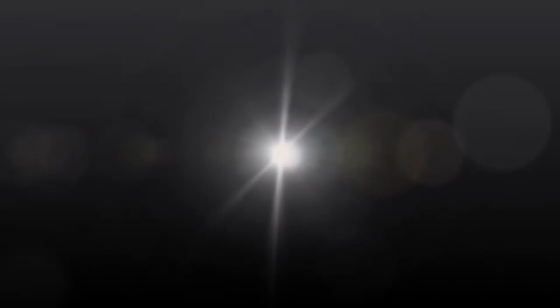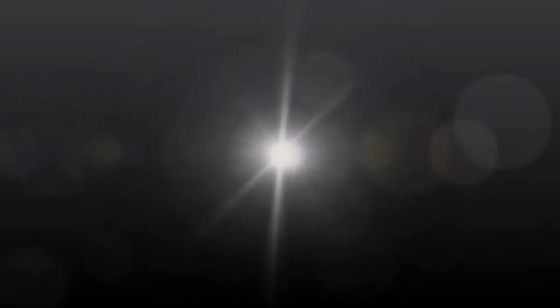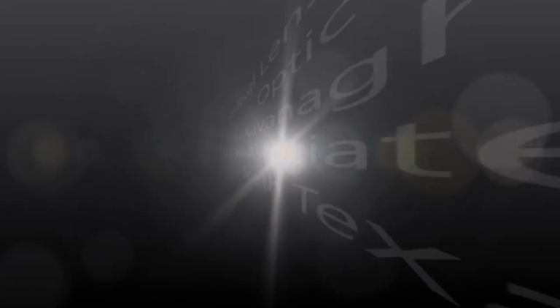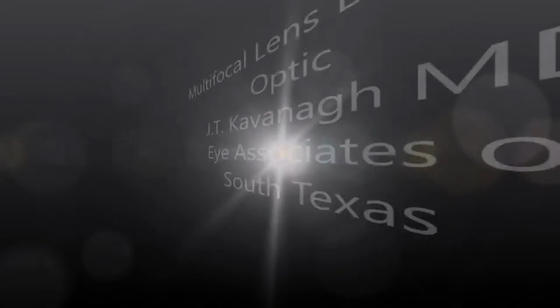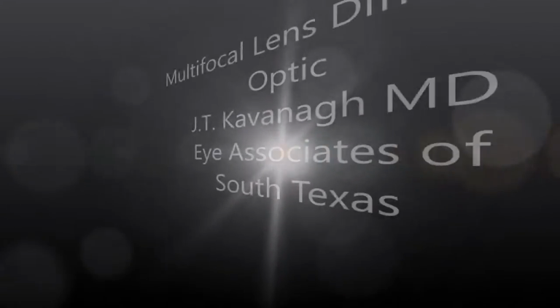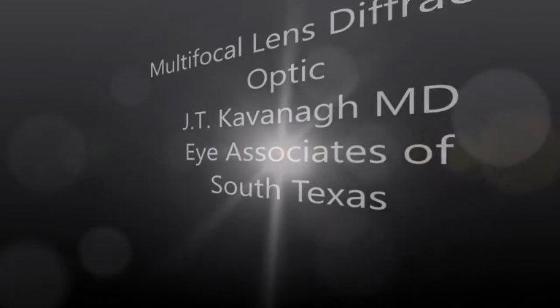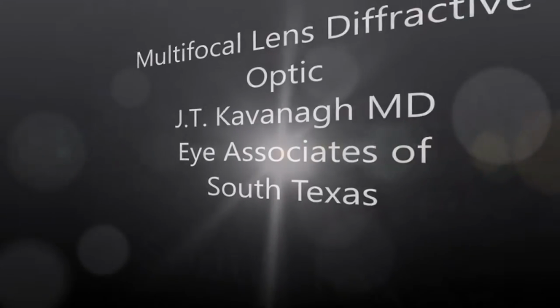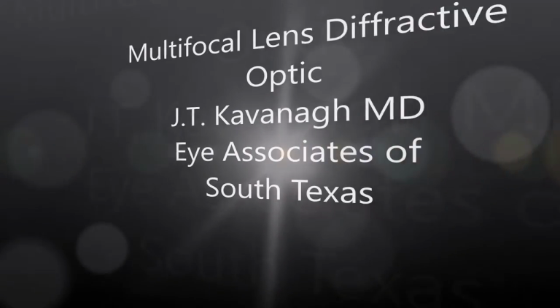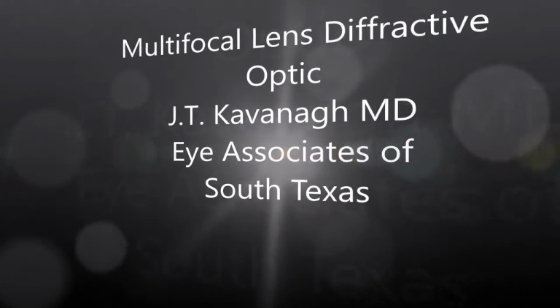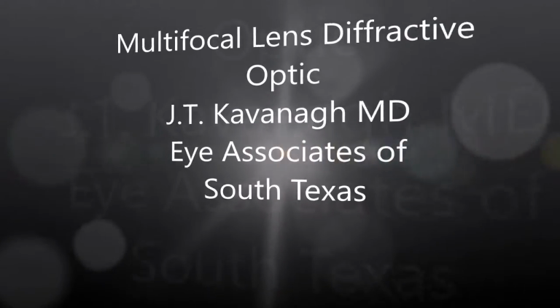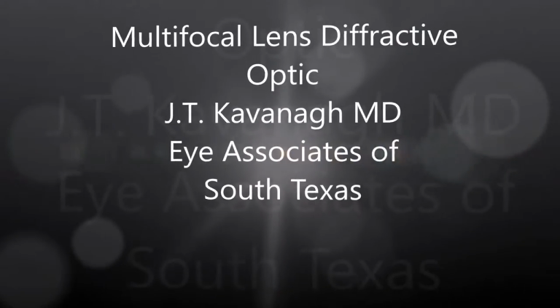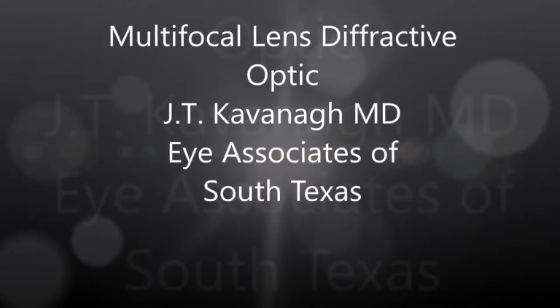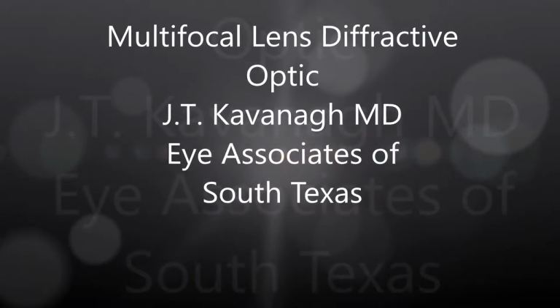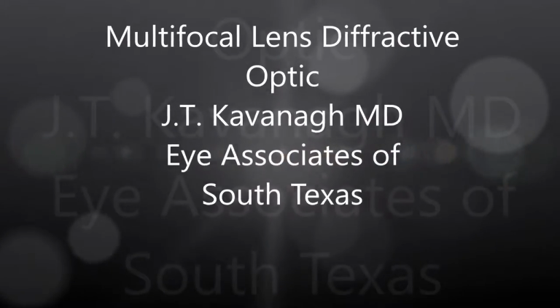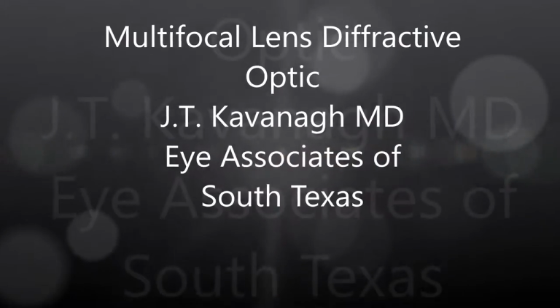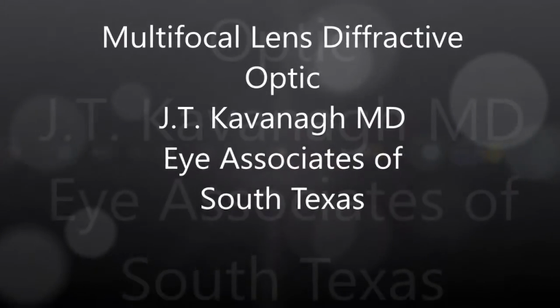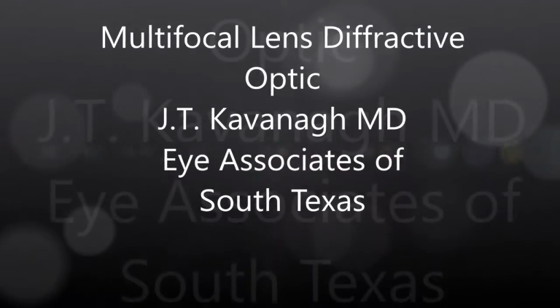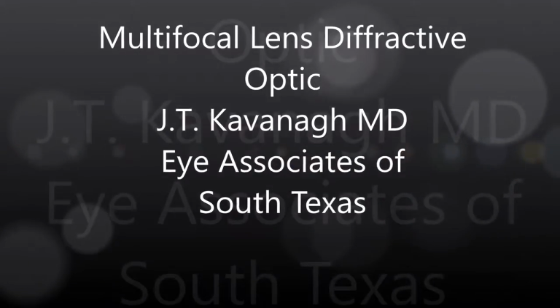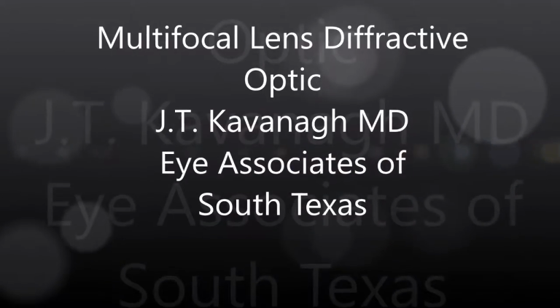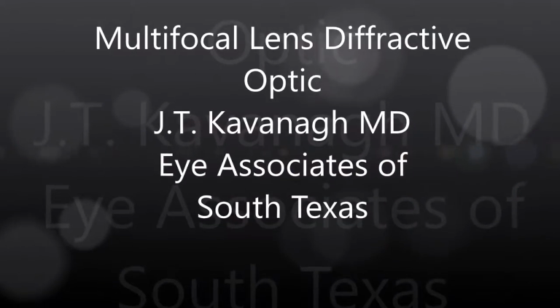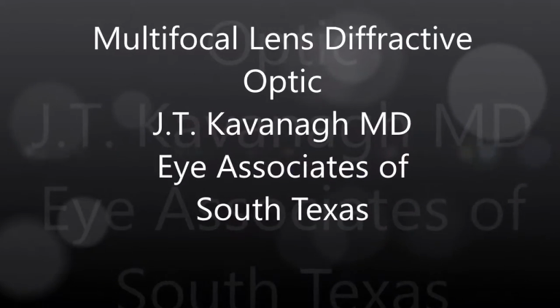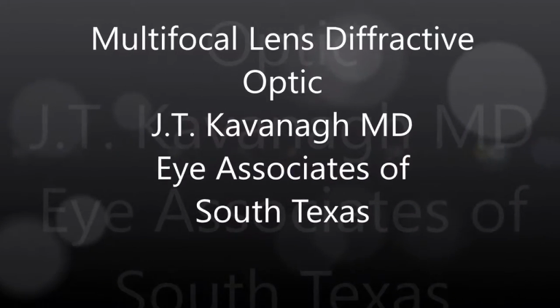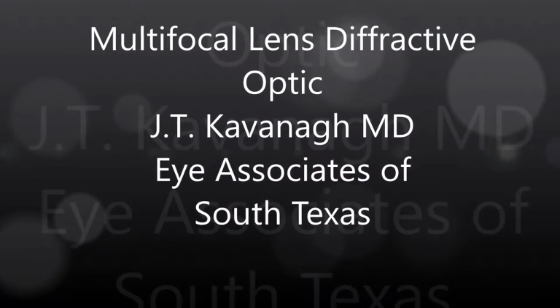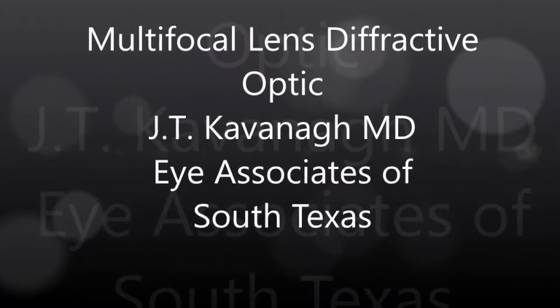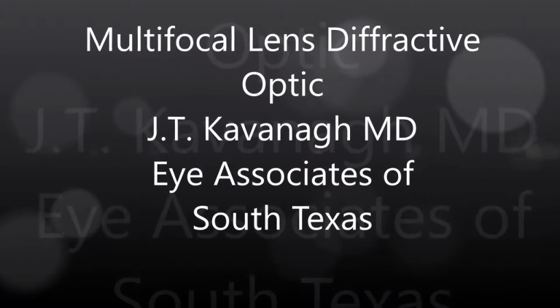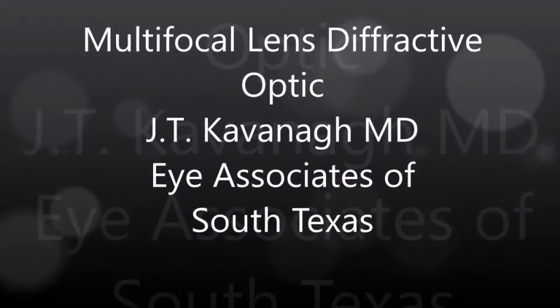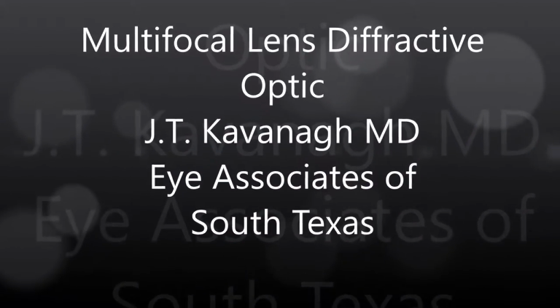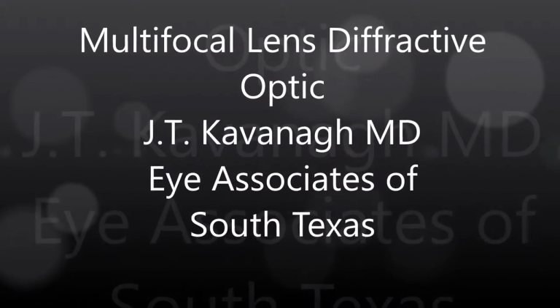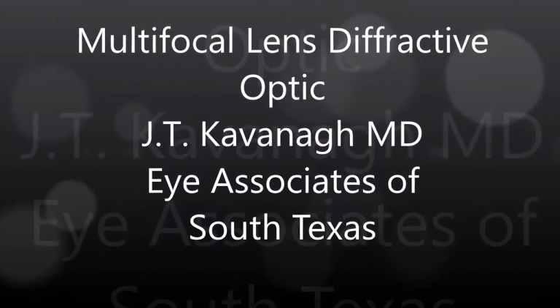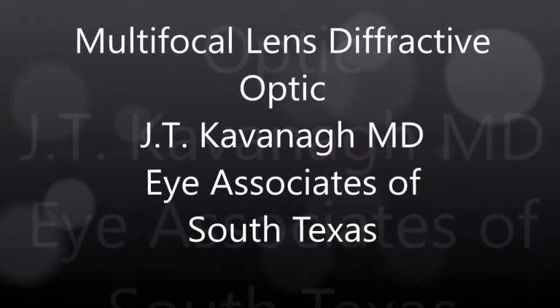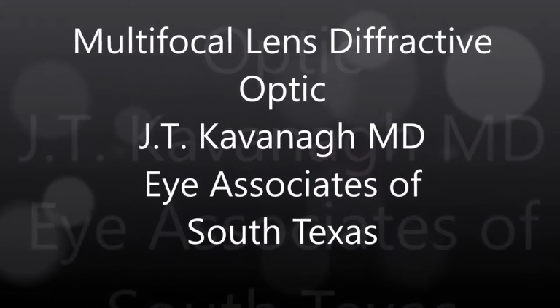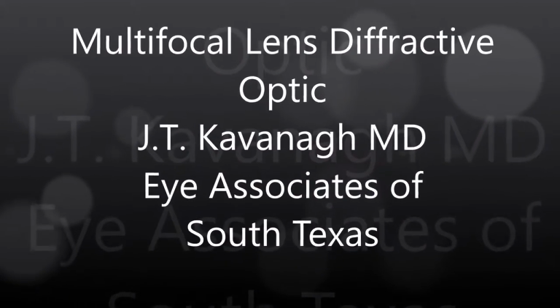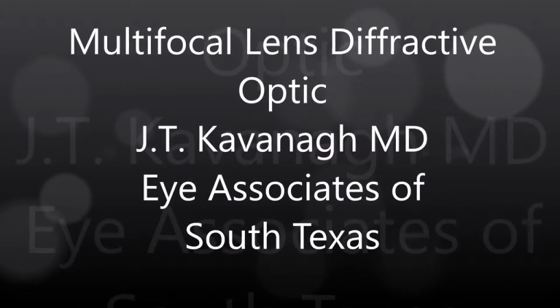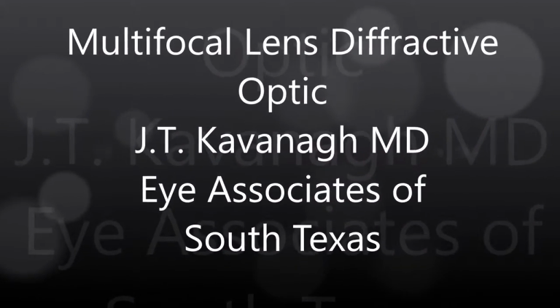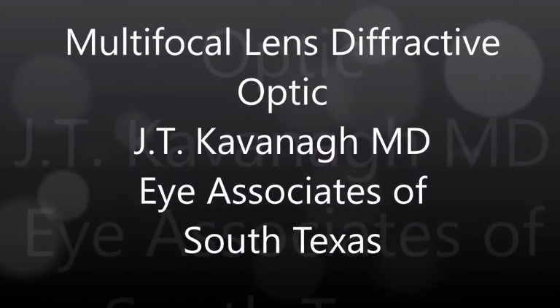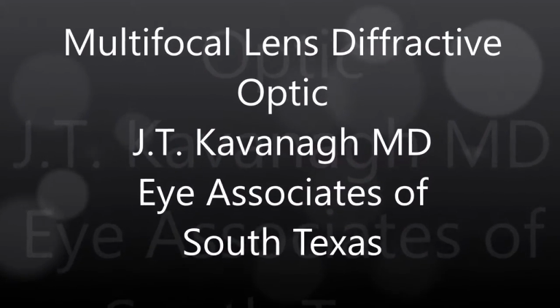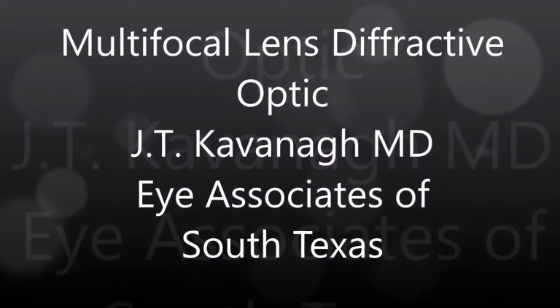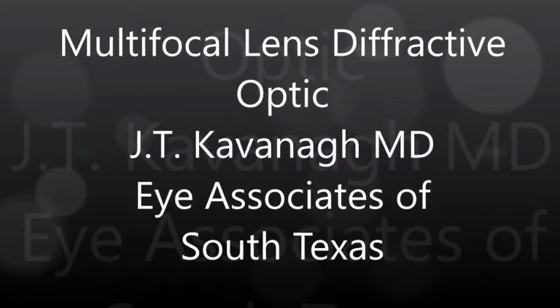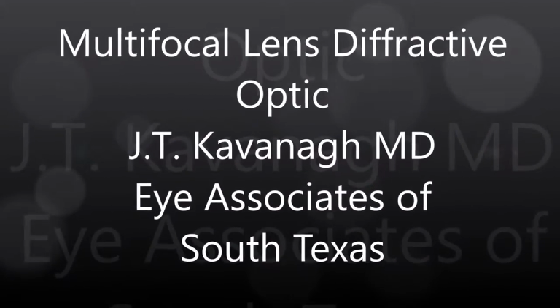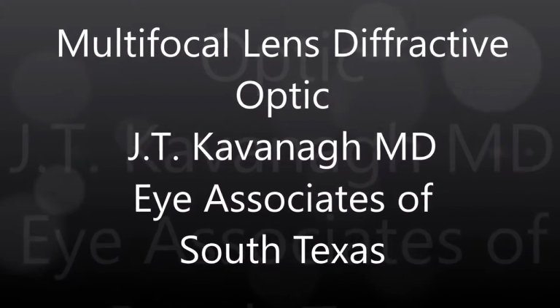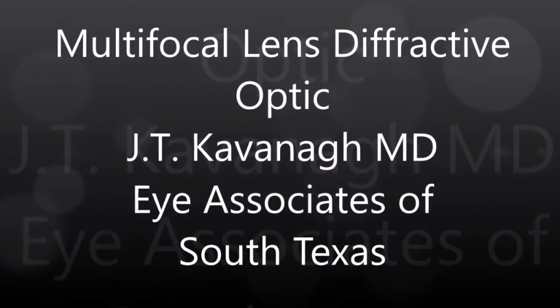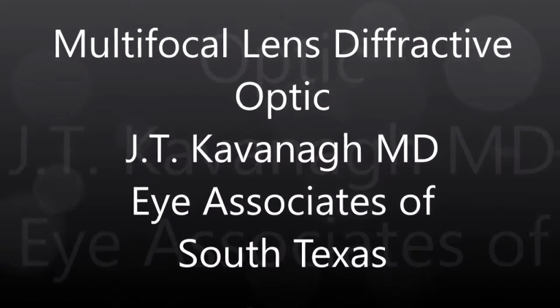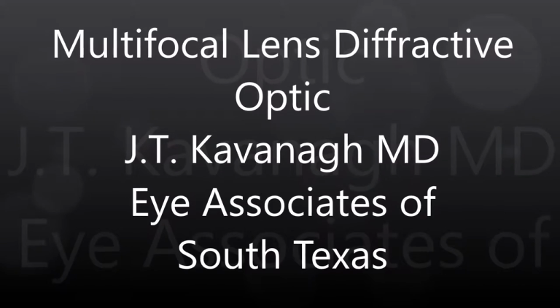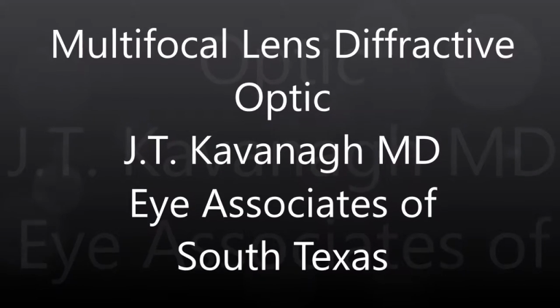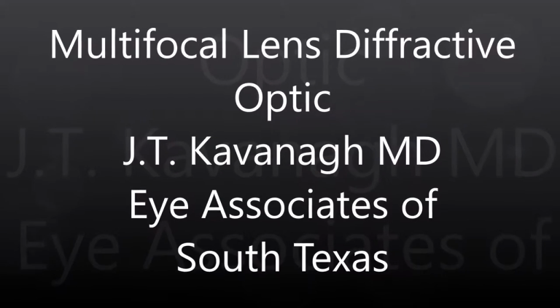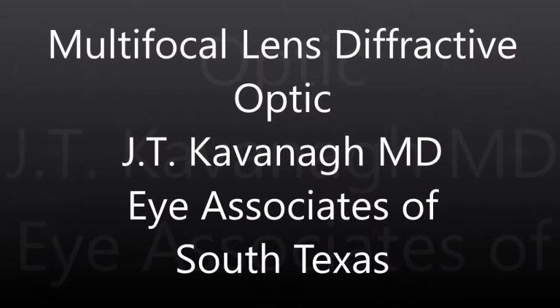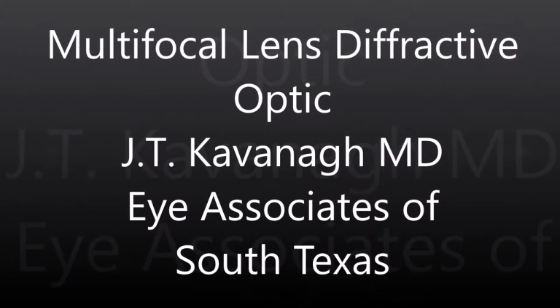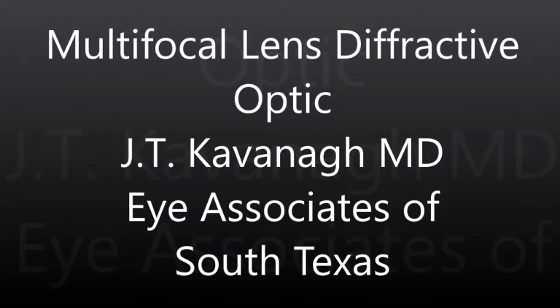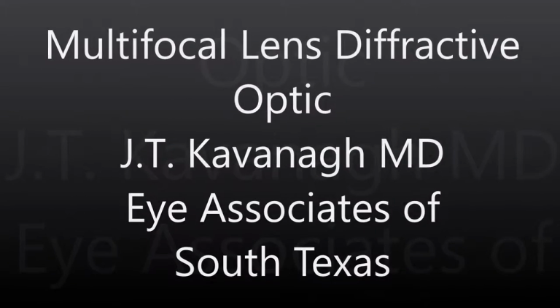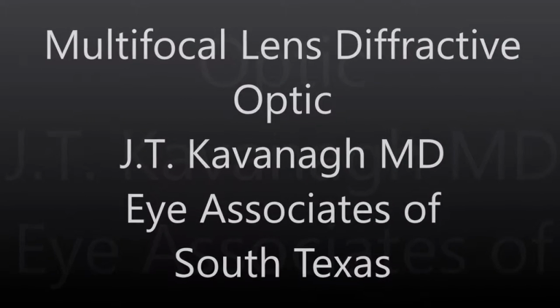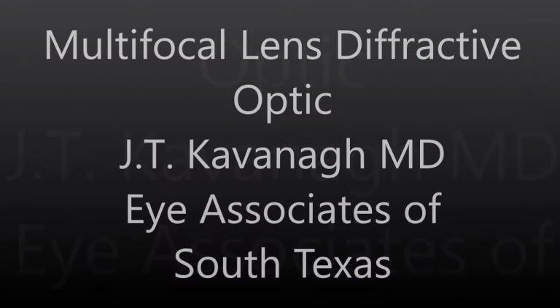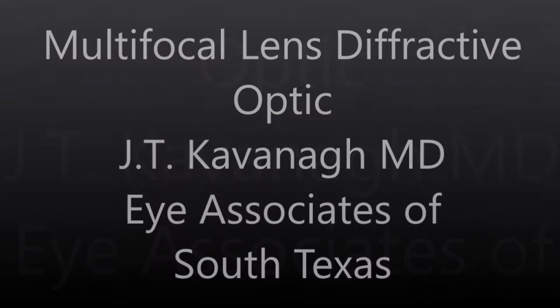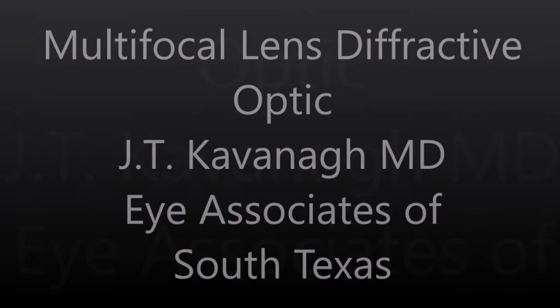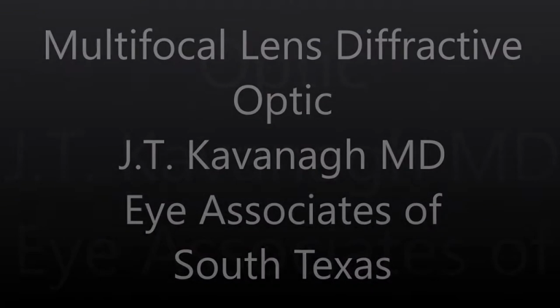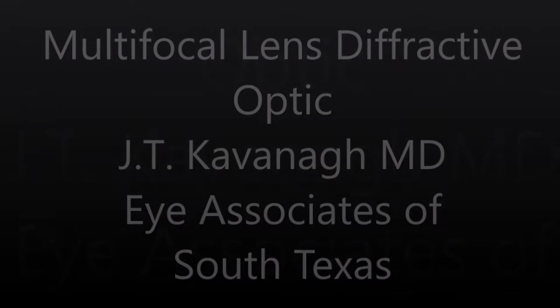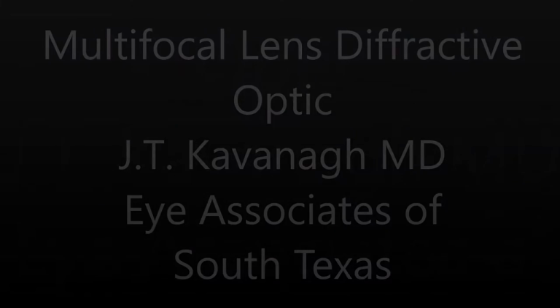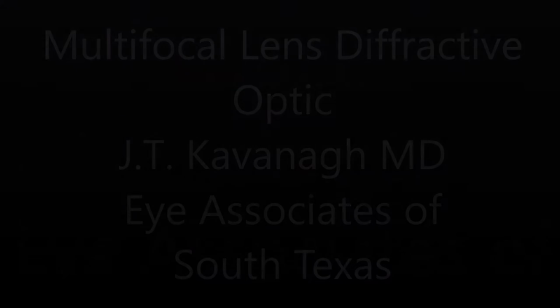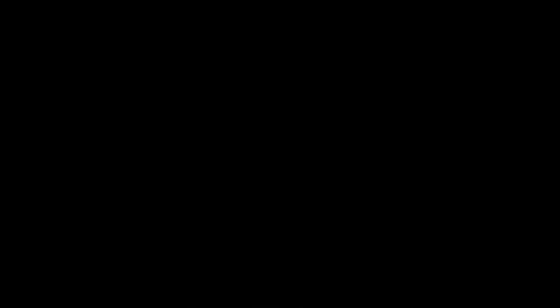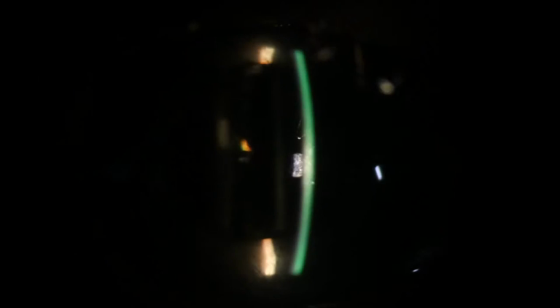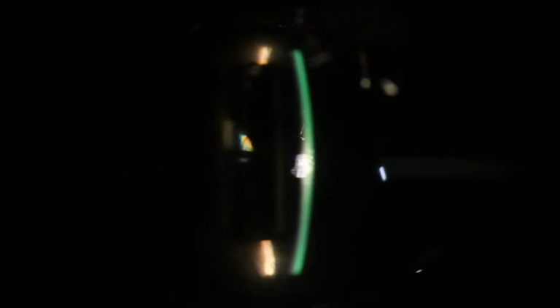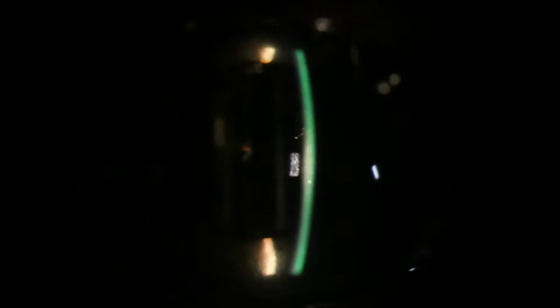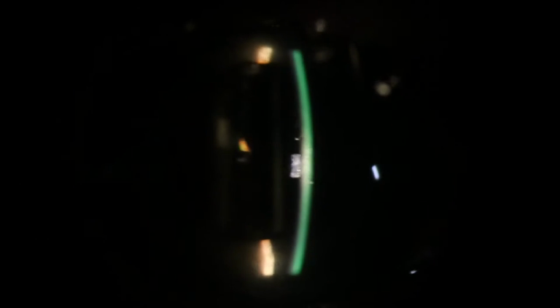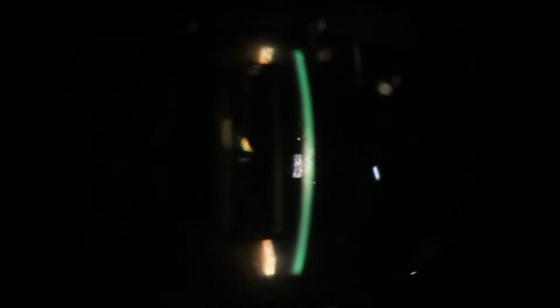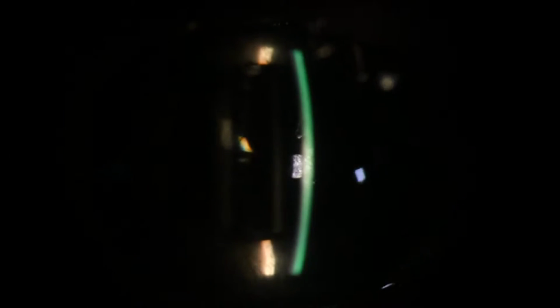This is Dr. Kavanagh of Eye Associates of South Texas. I'm going to show you an example of a multifocal intraocular lens implant.